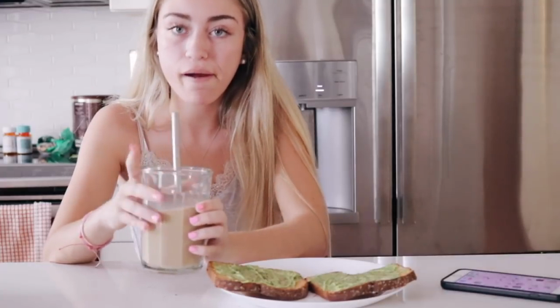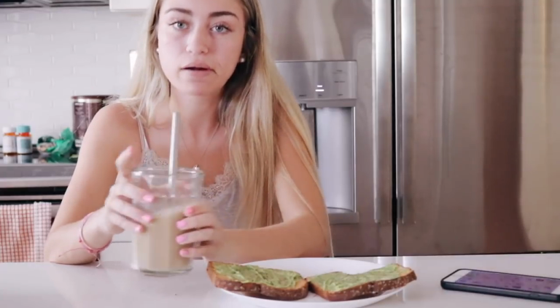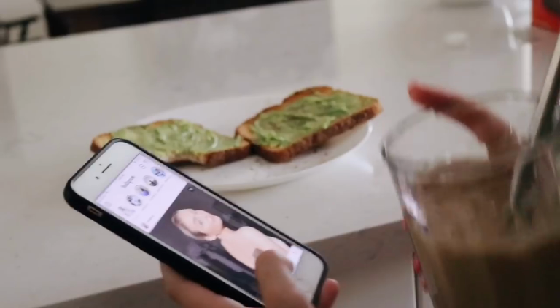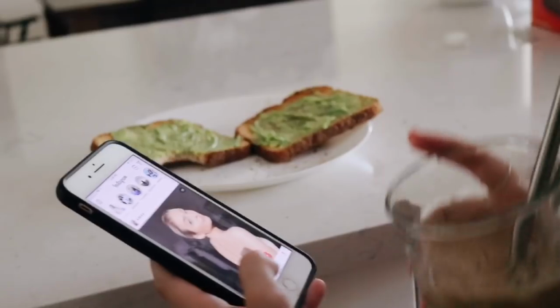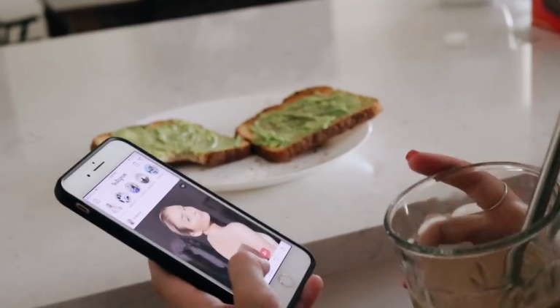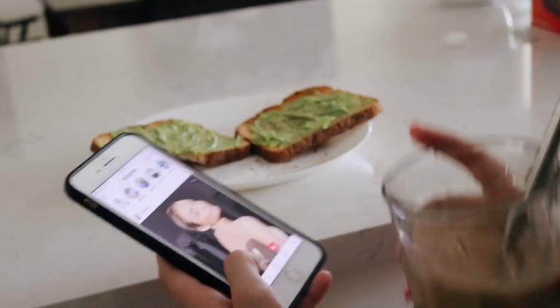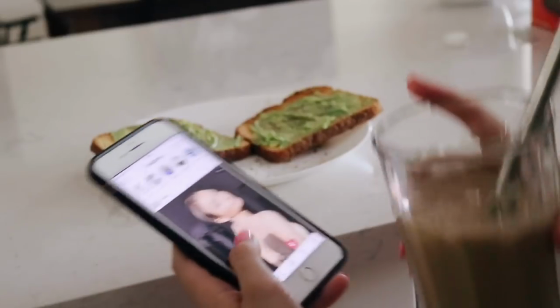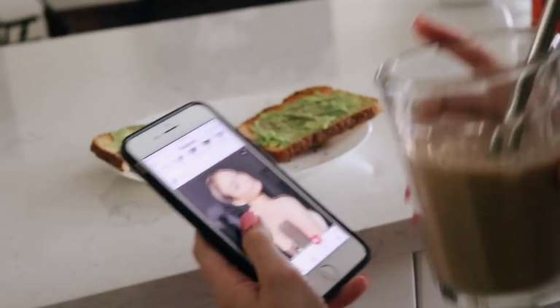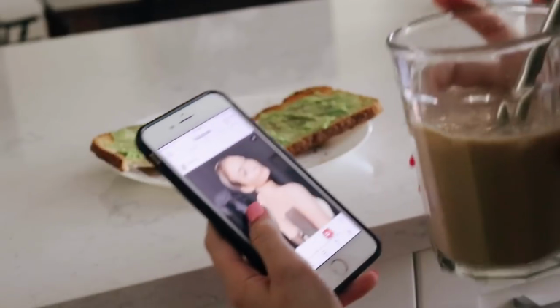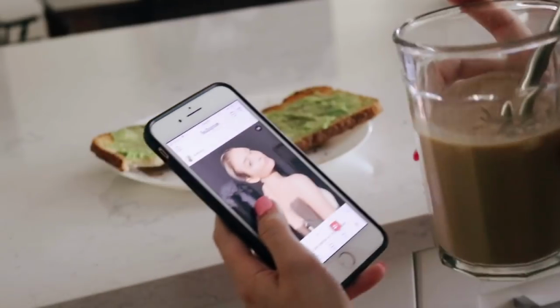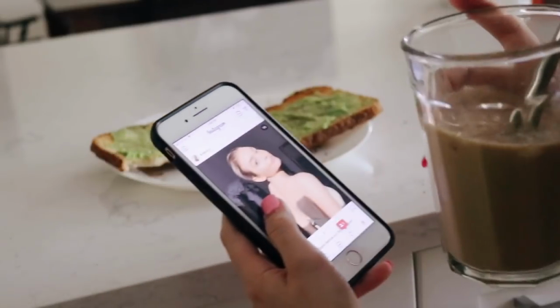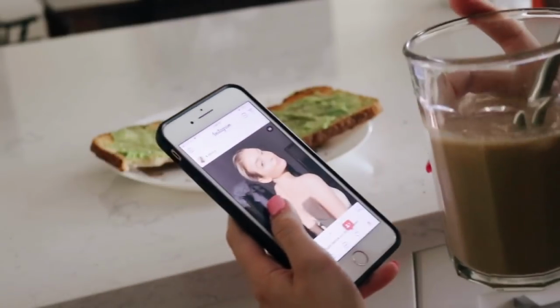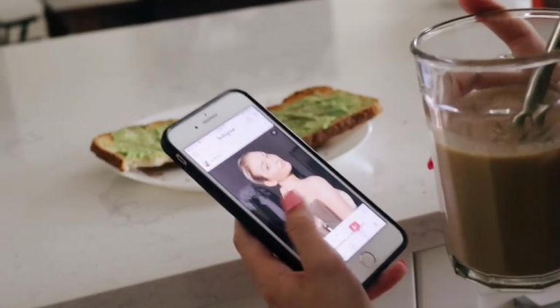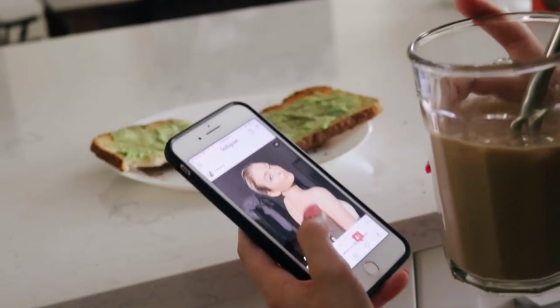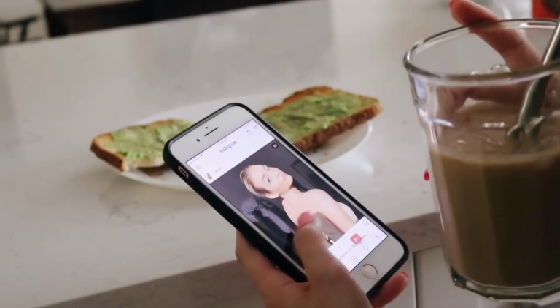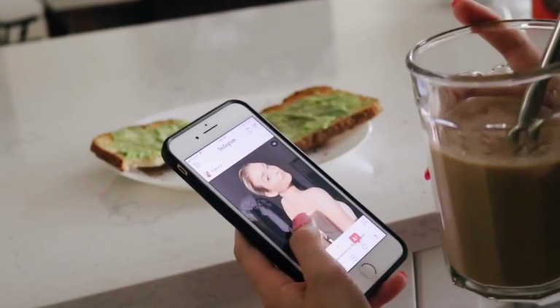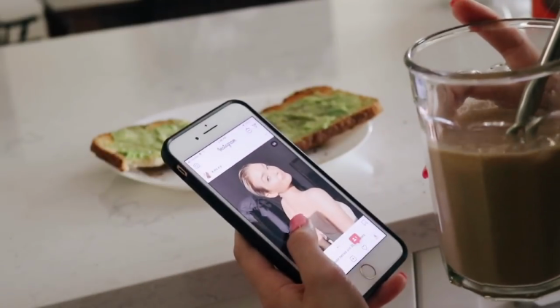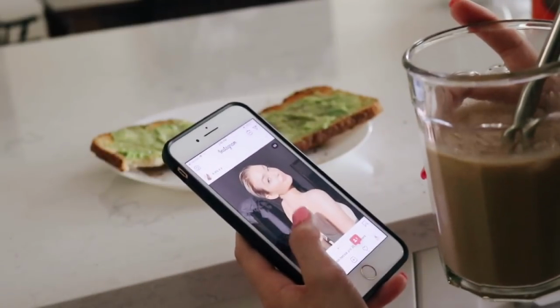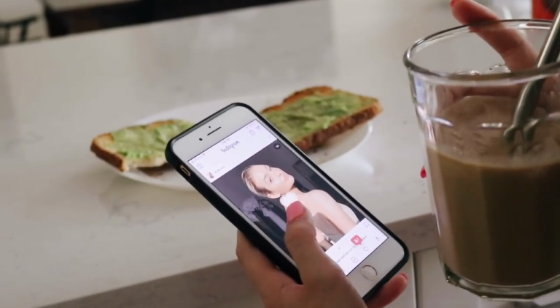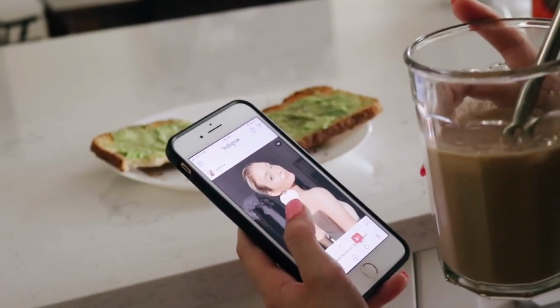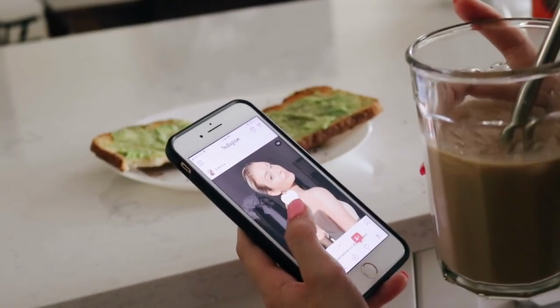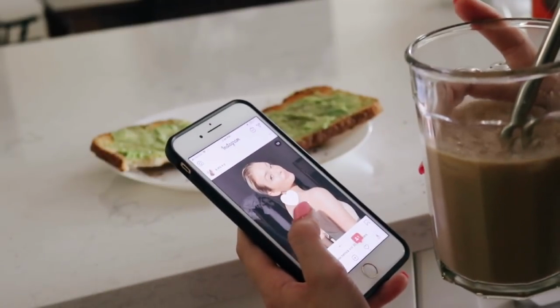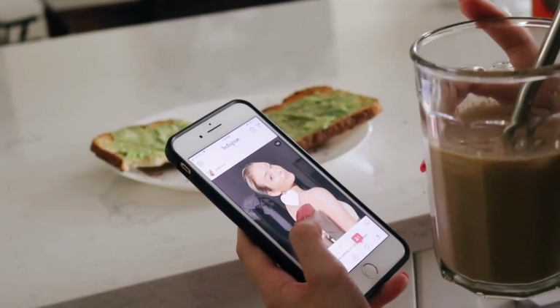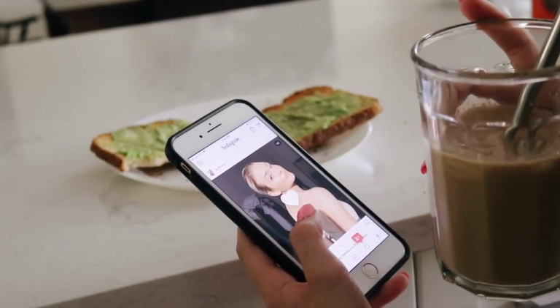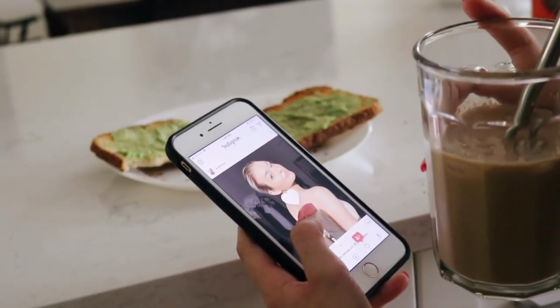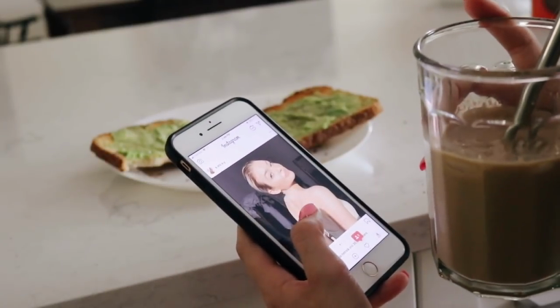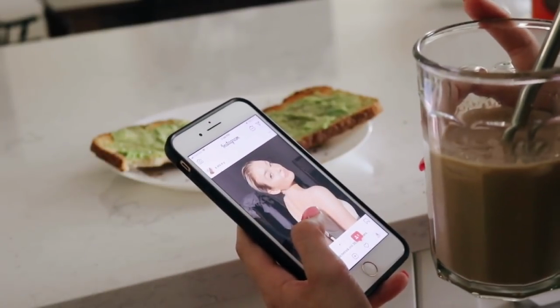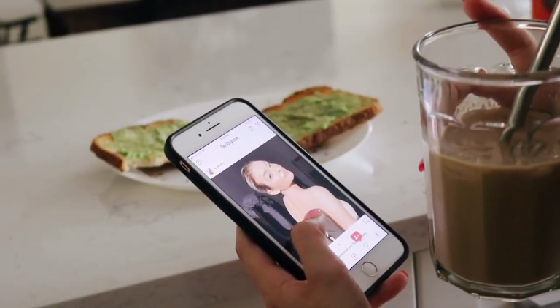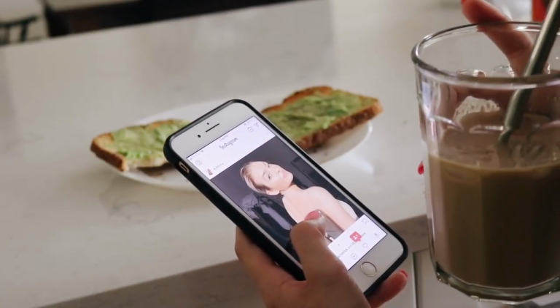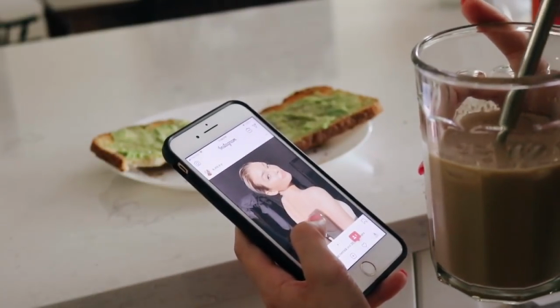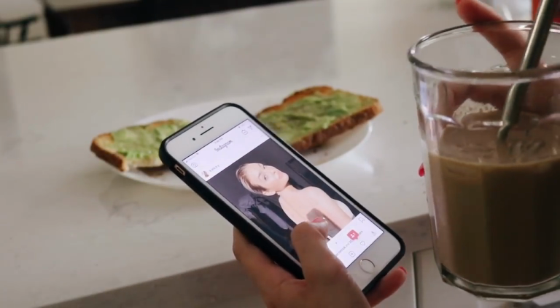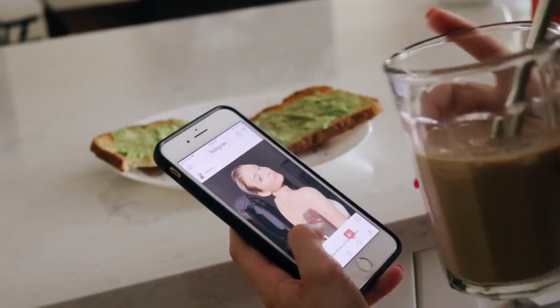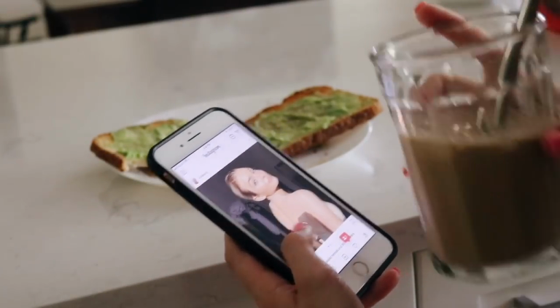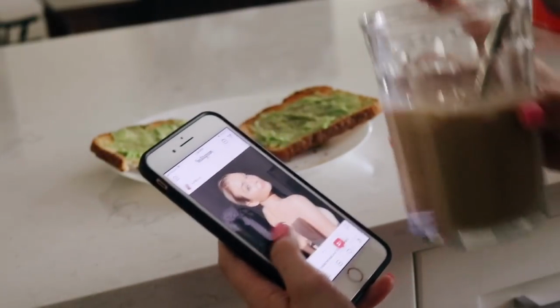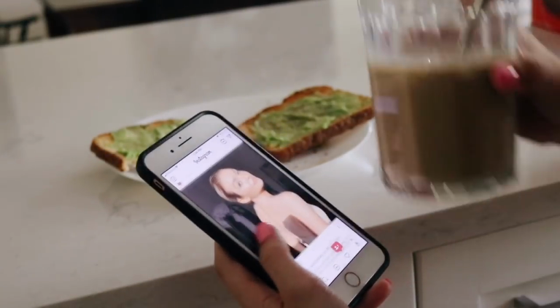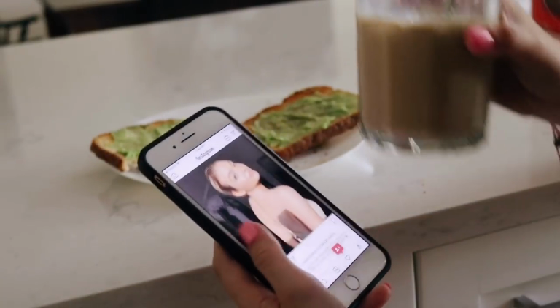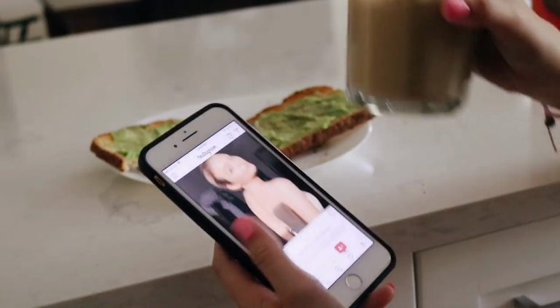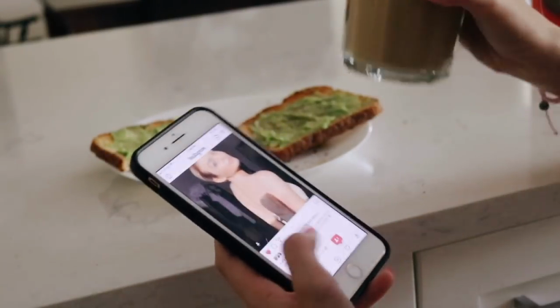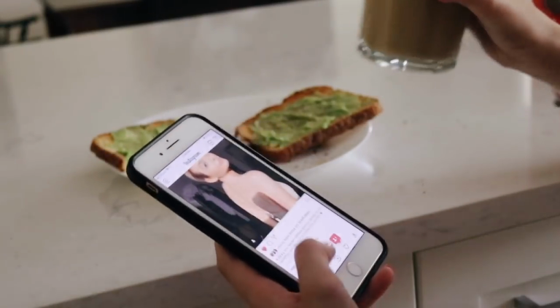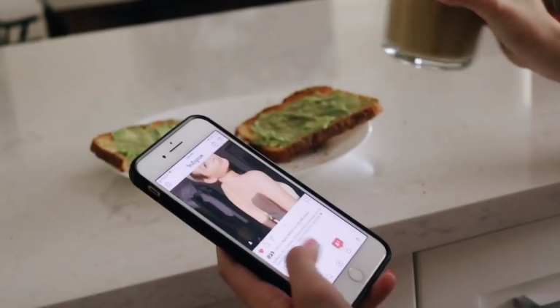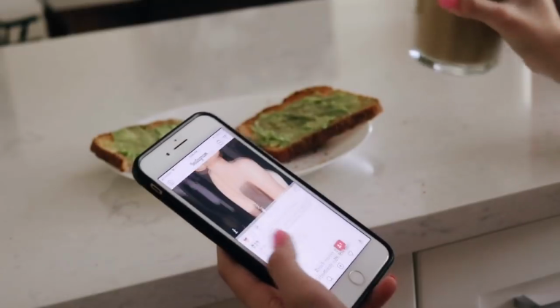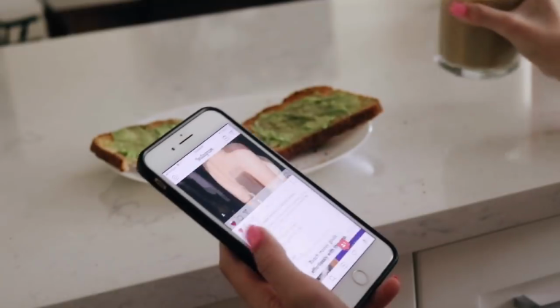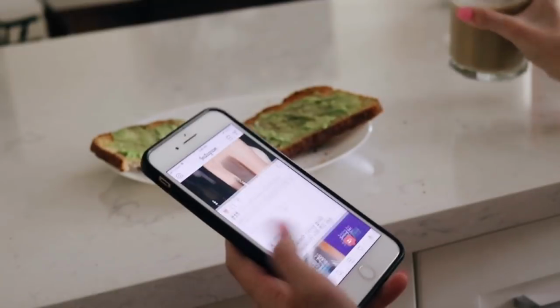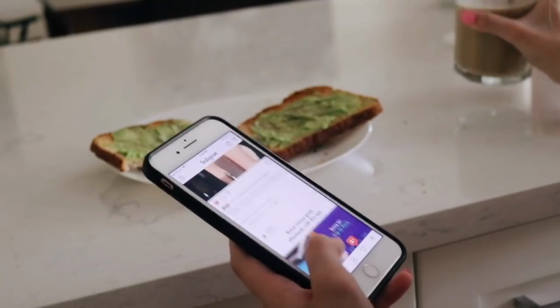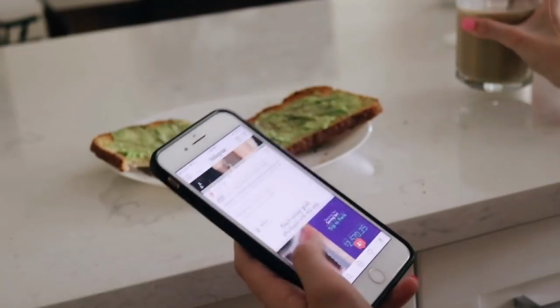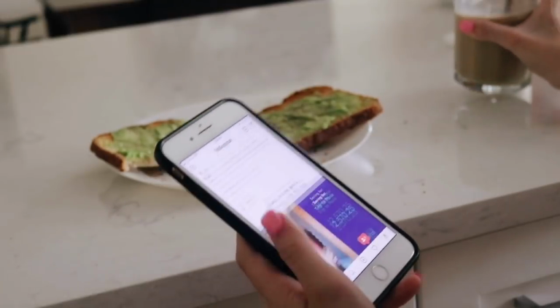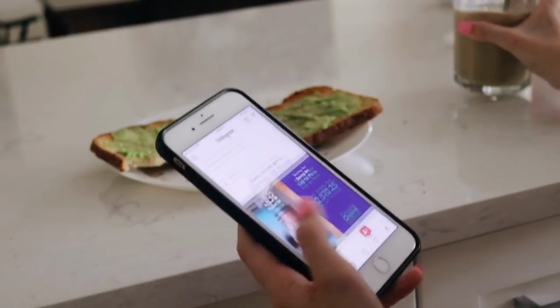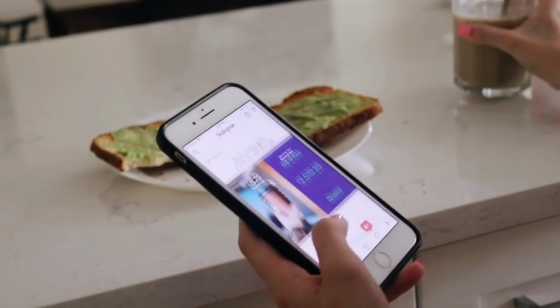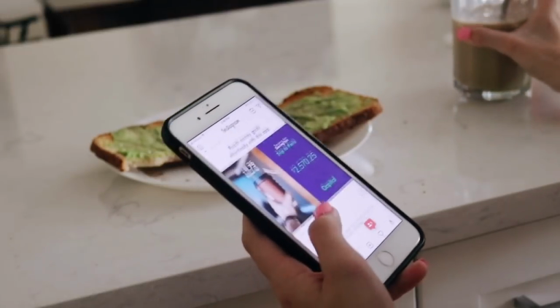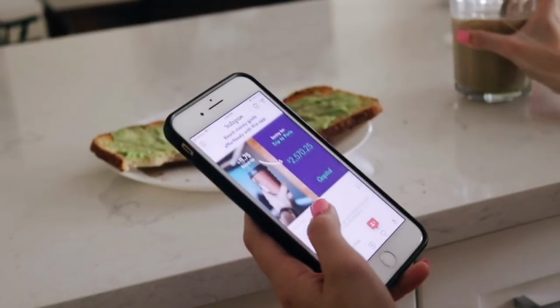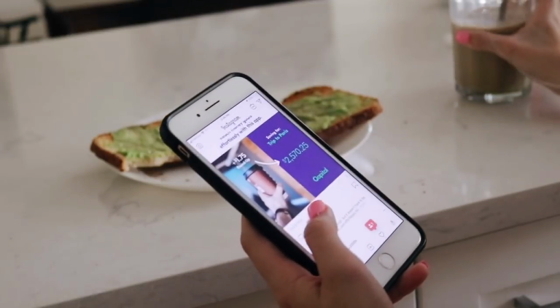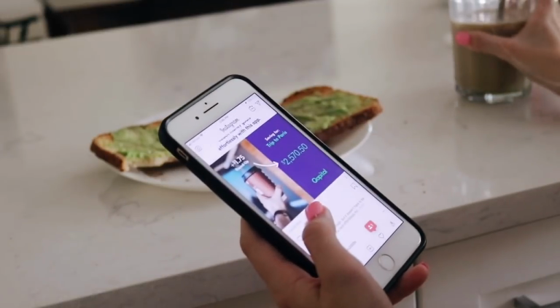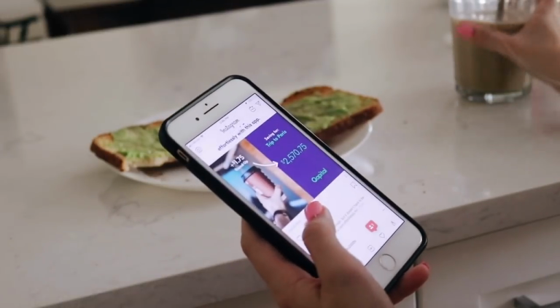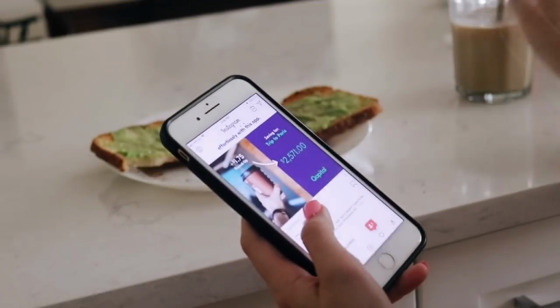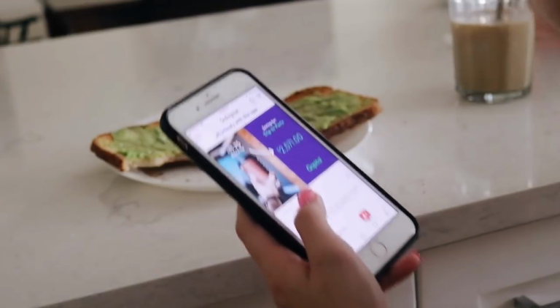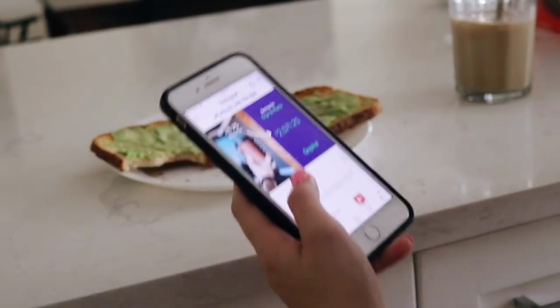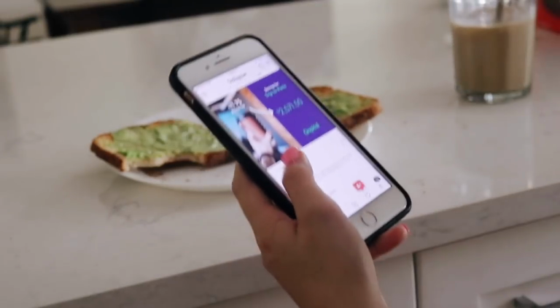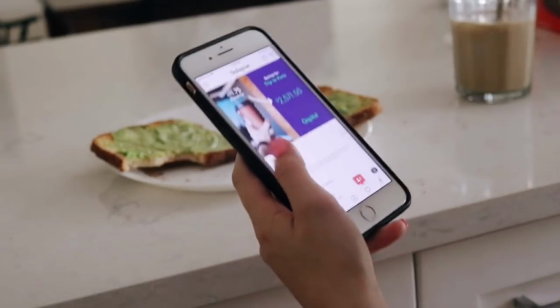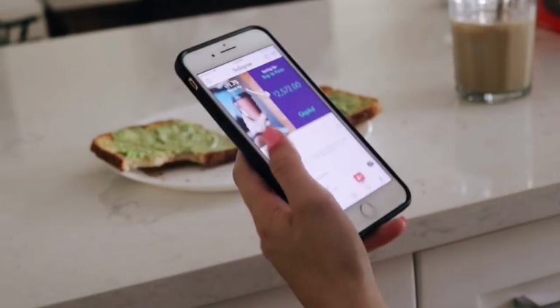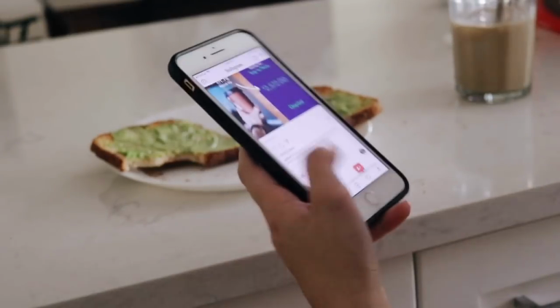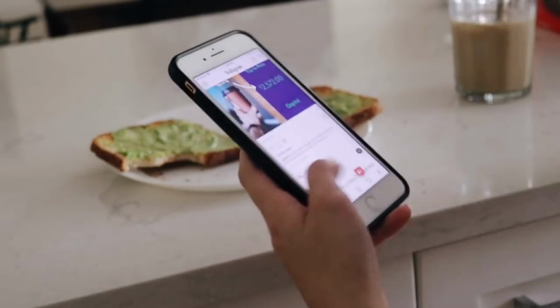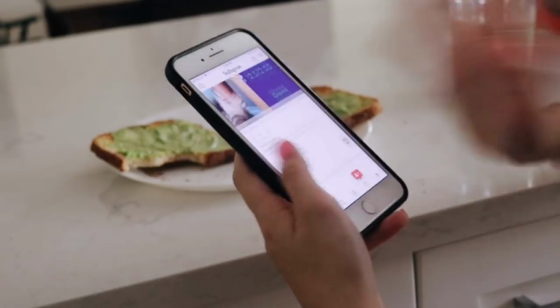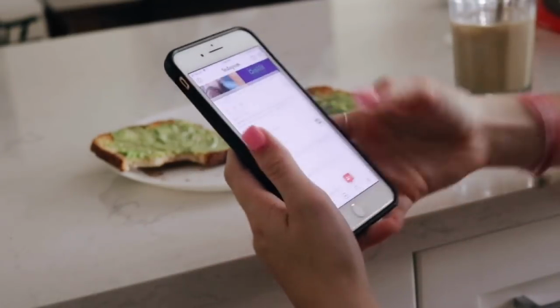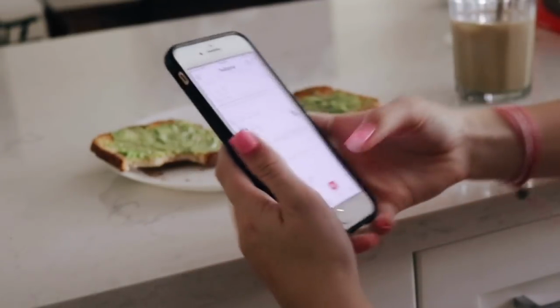While I'm eating breakfast, I'm usually just scrolling through my phone, whether that's Instagram or Pinterest or whatever.